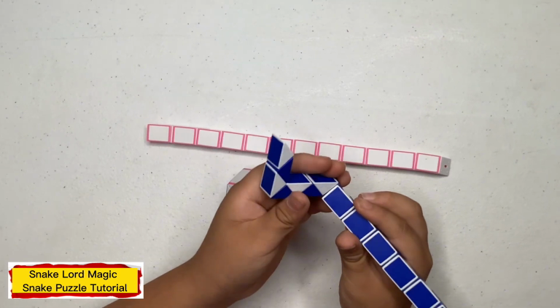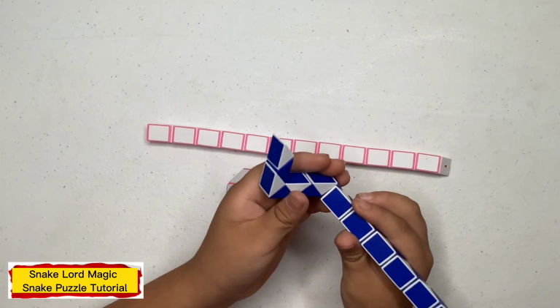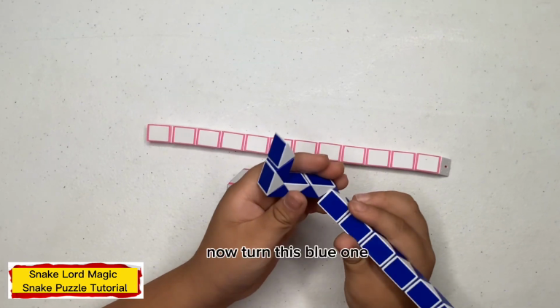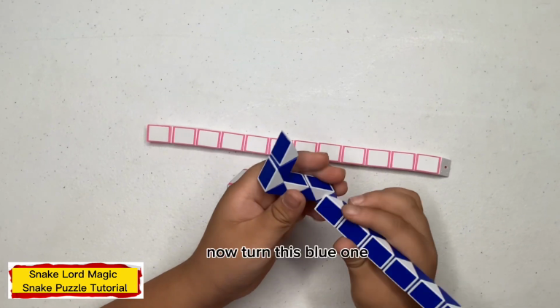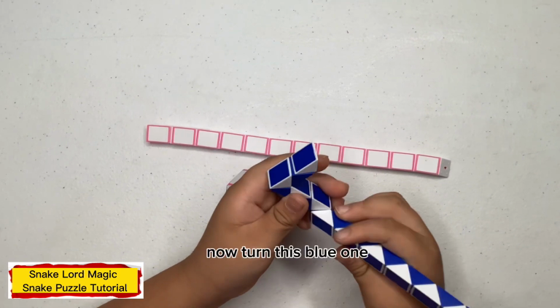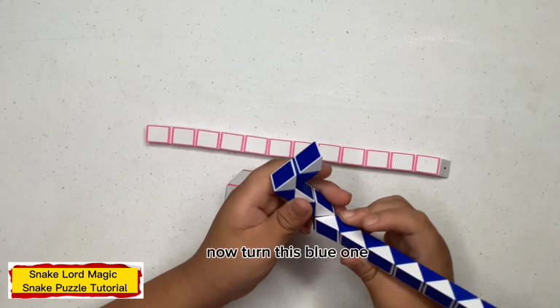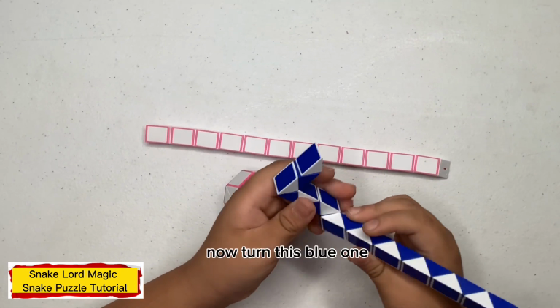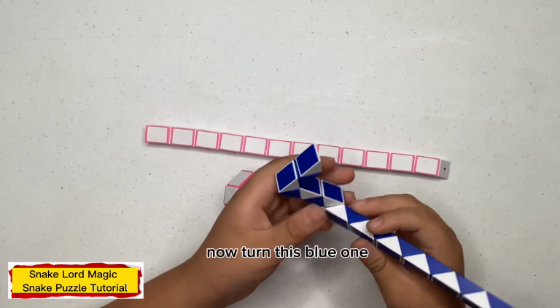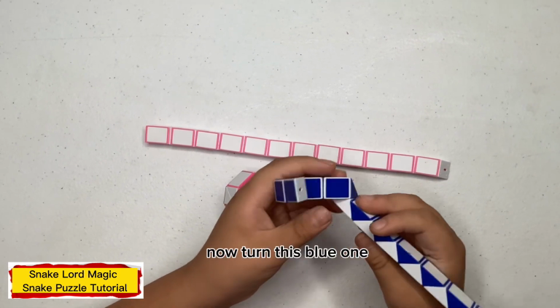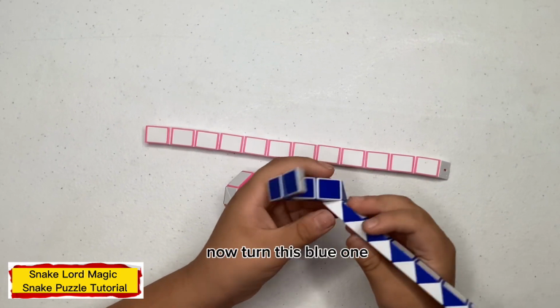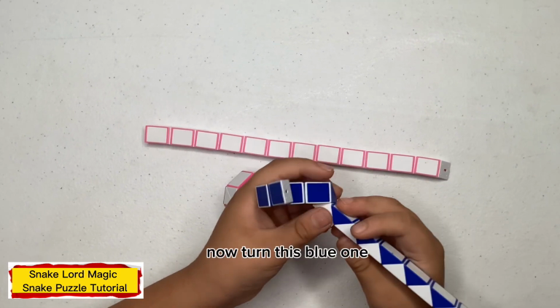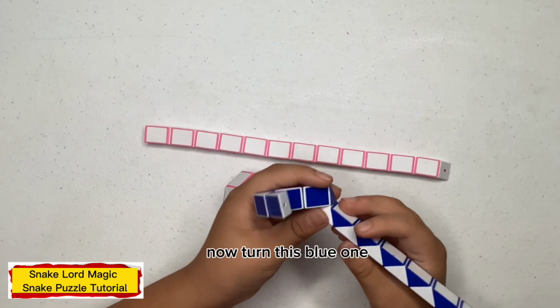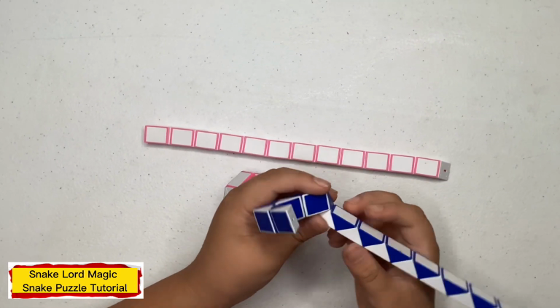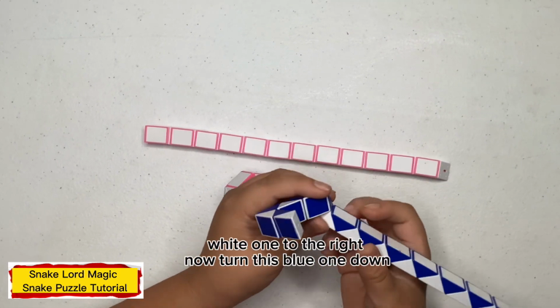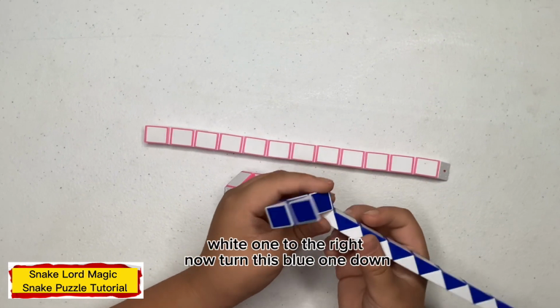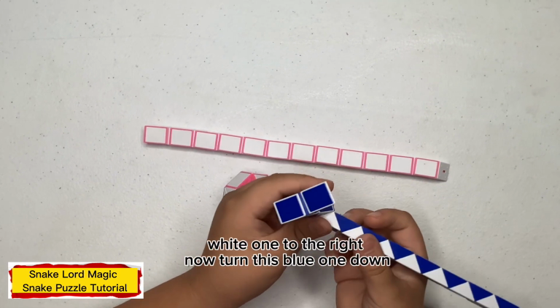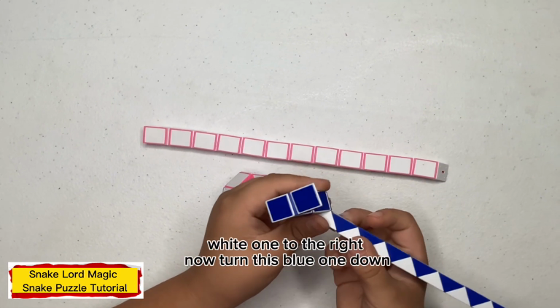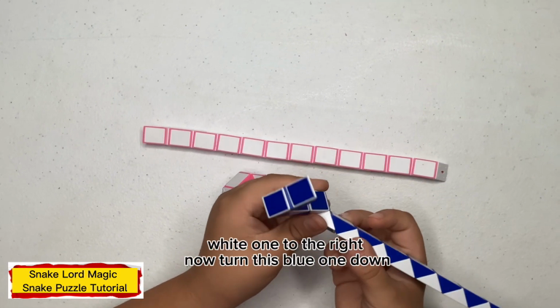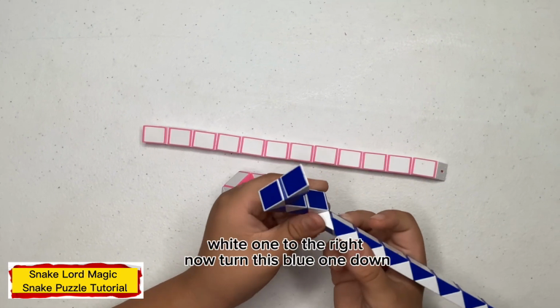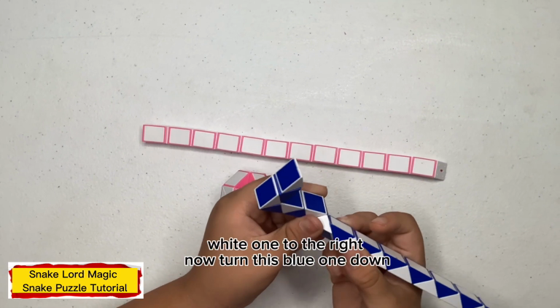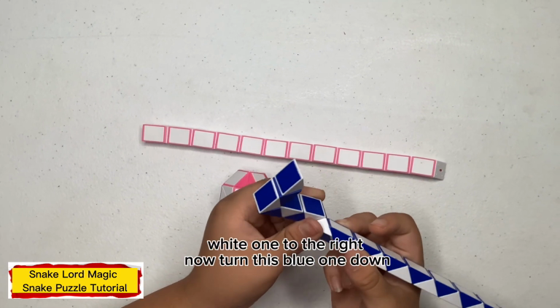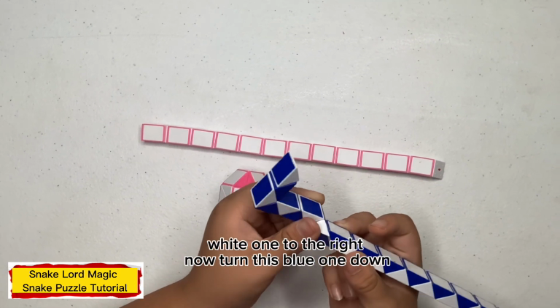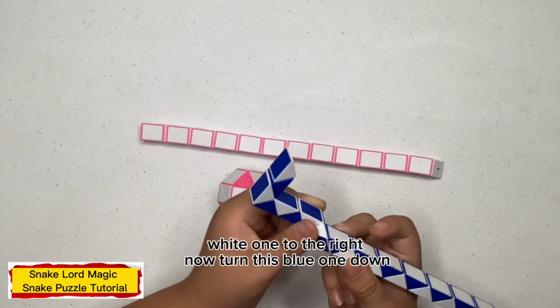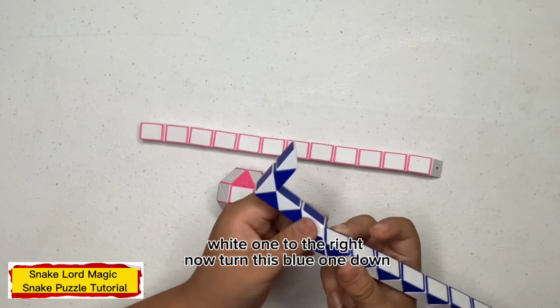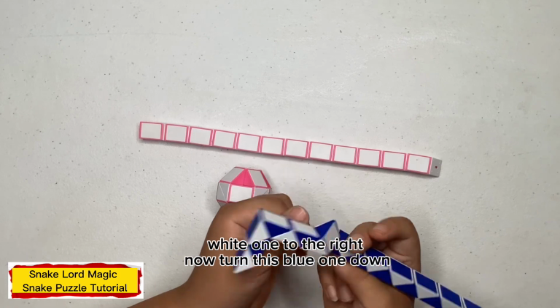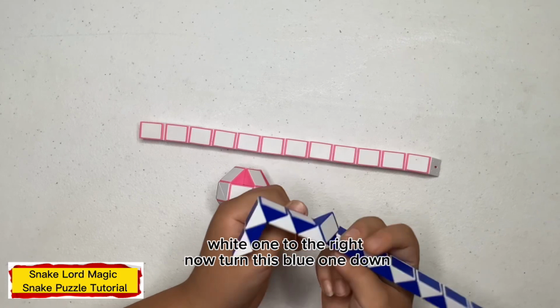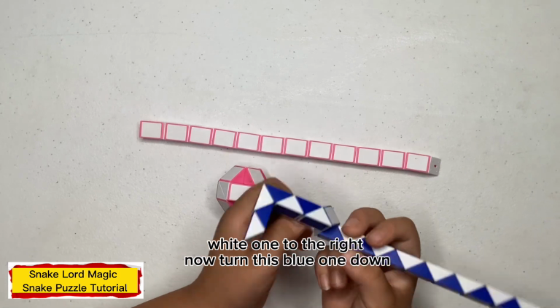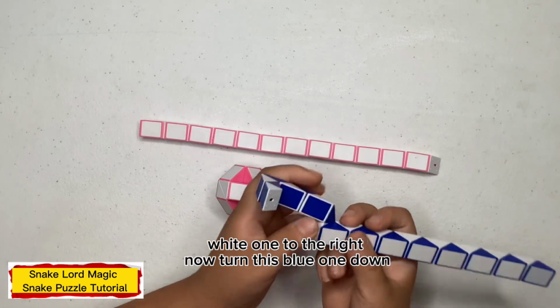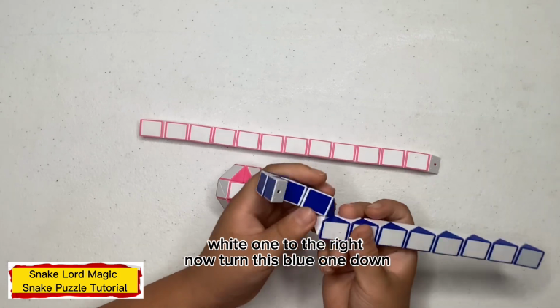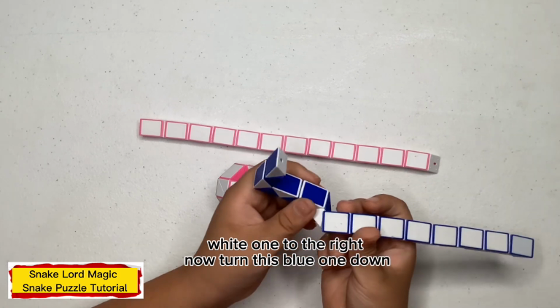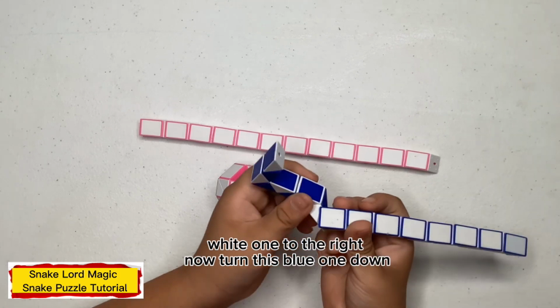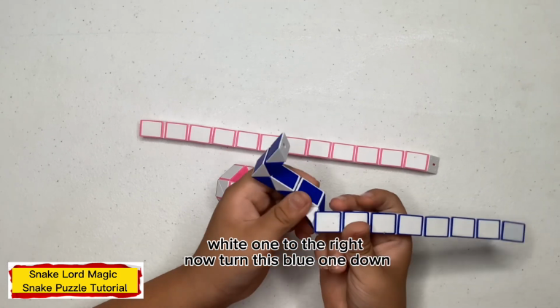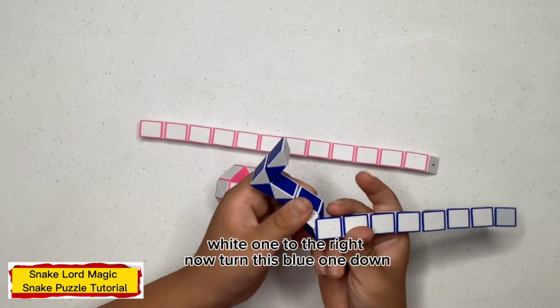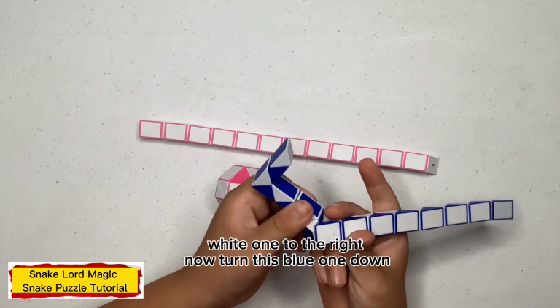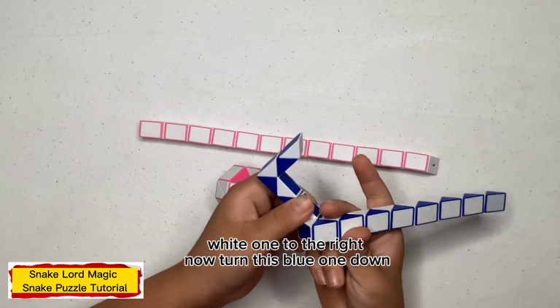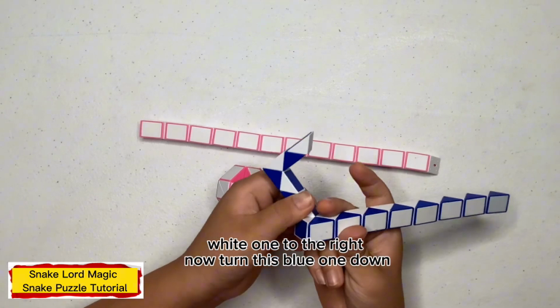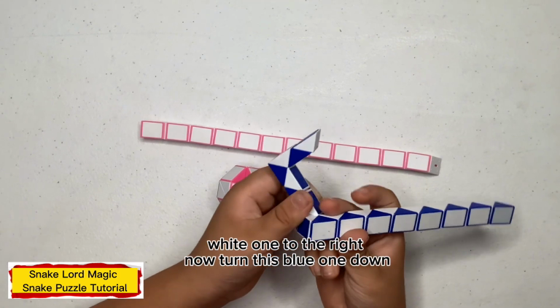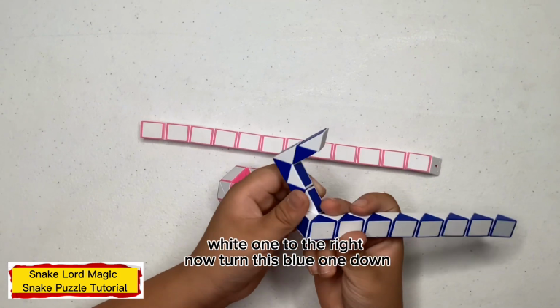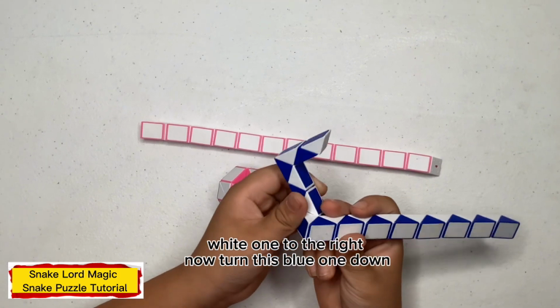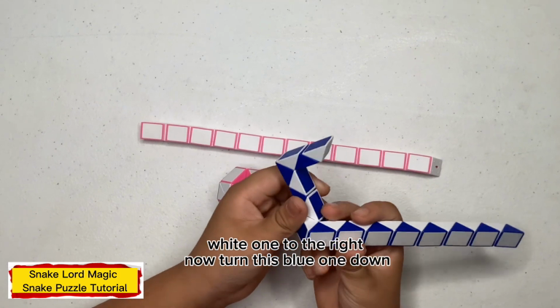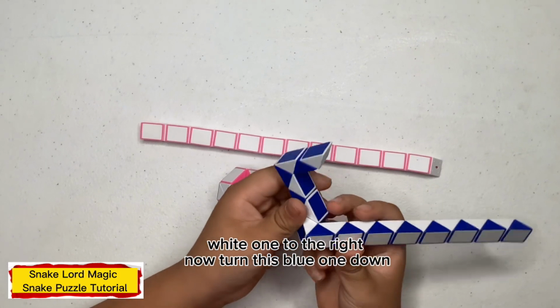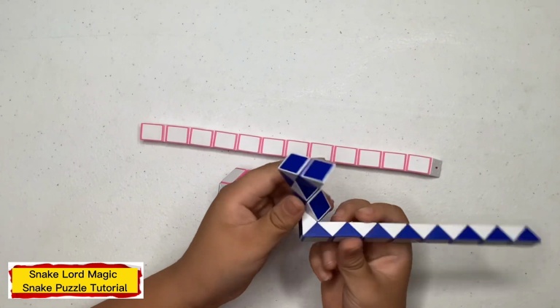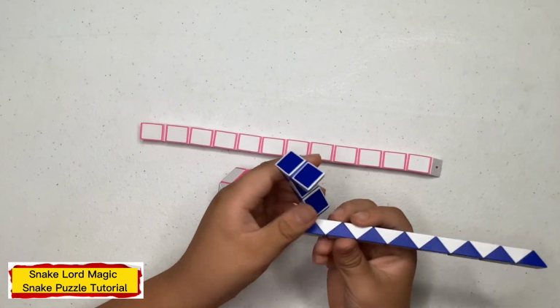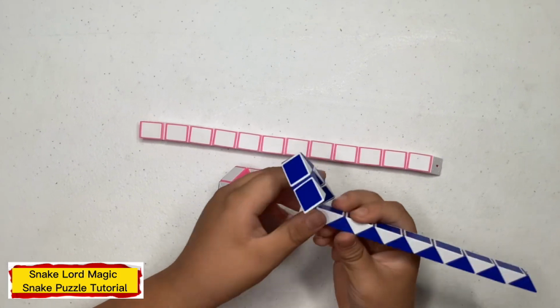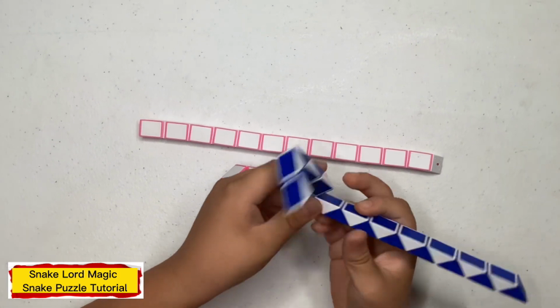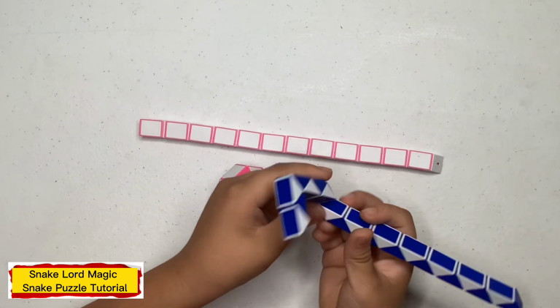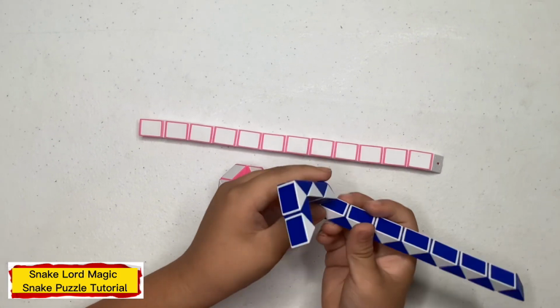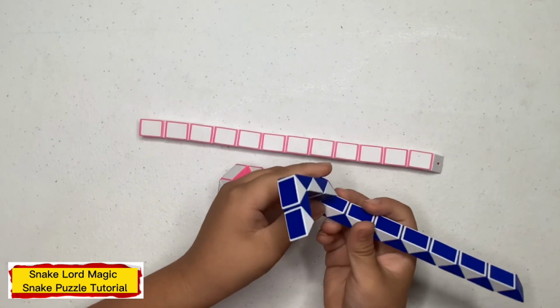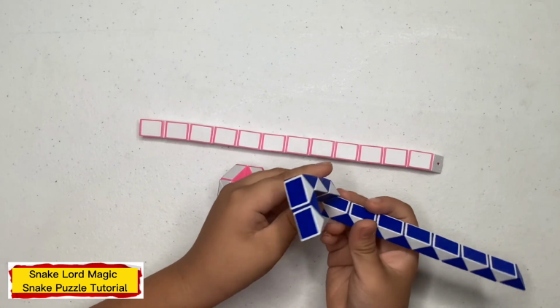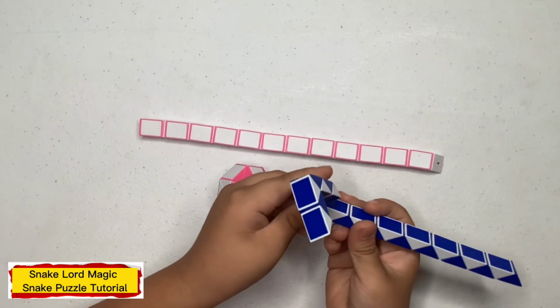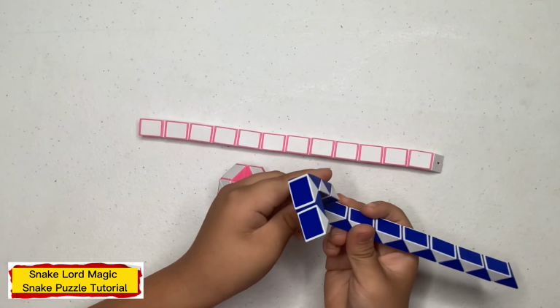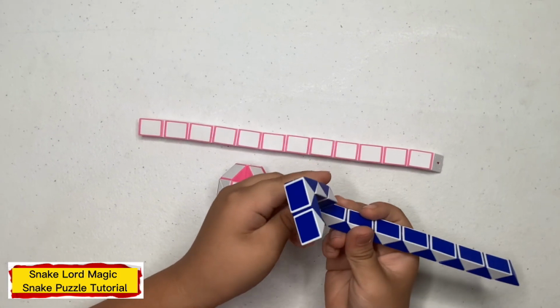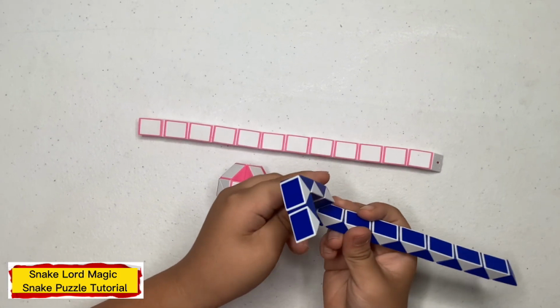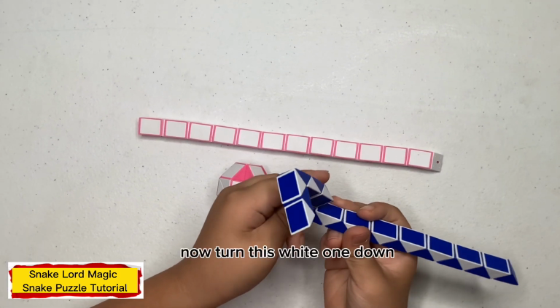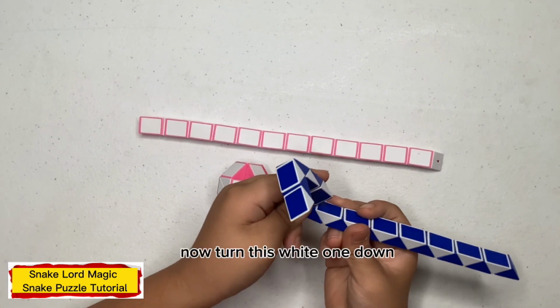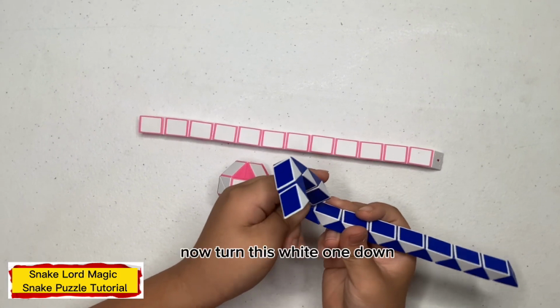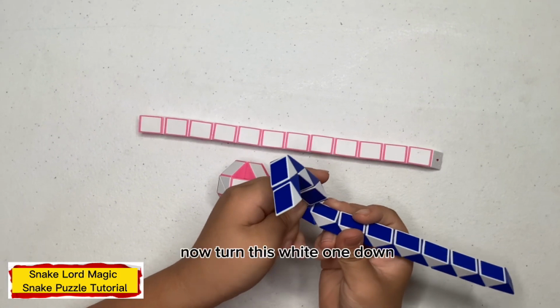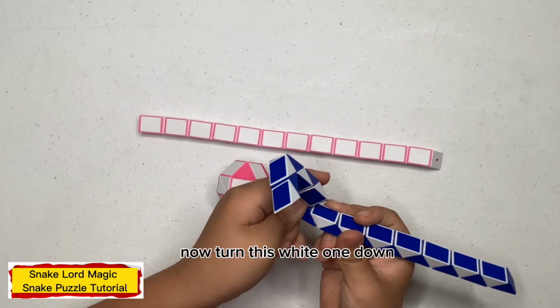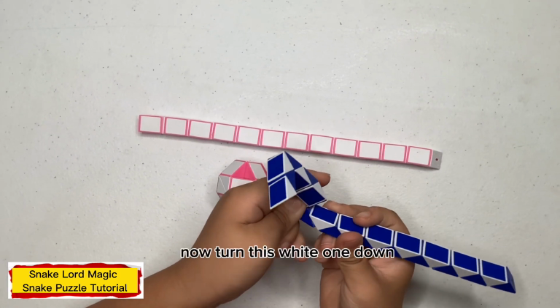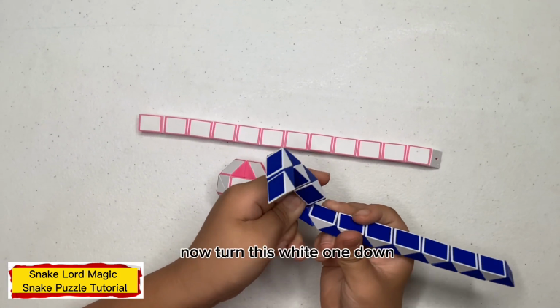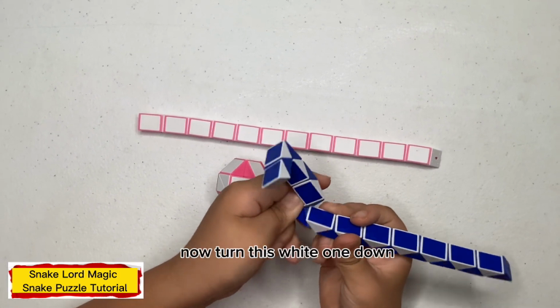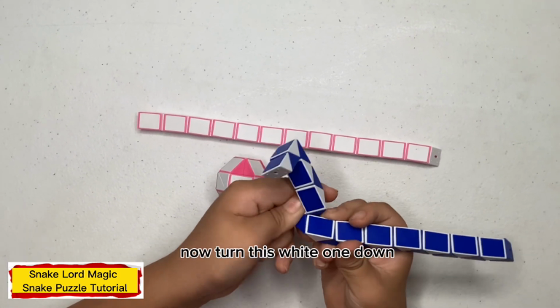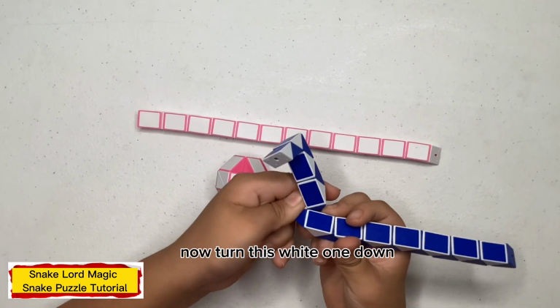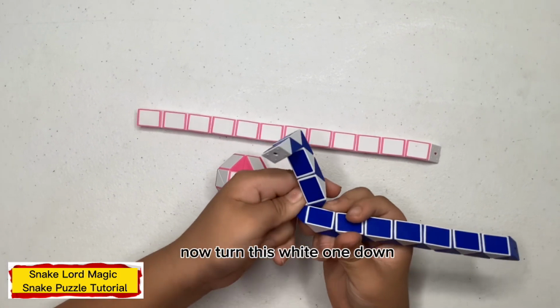Now turn this blue one to the right. Now turn this blue one down.